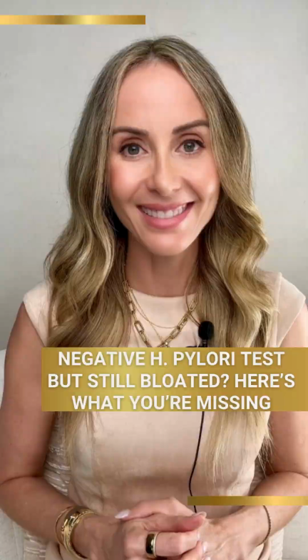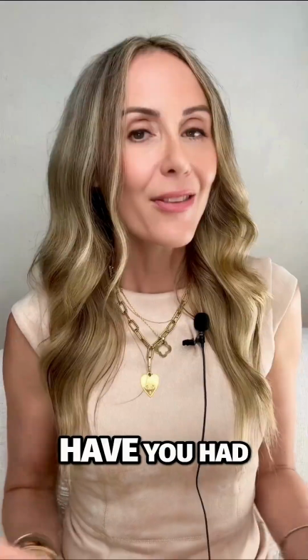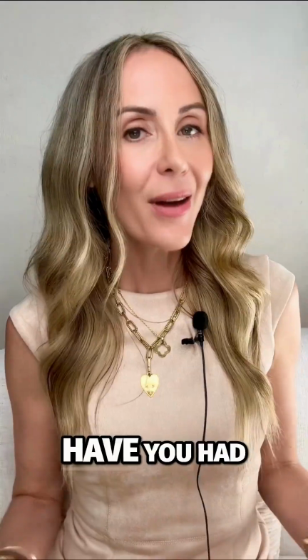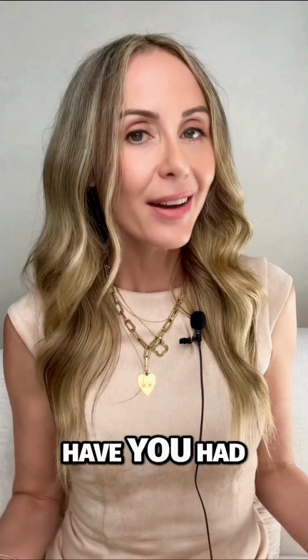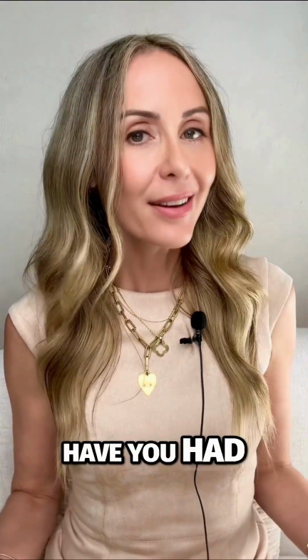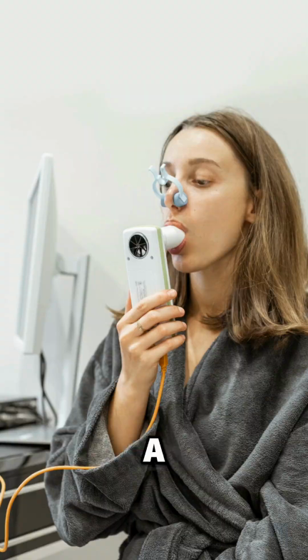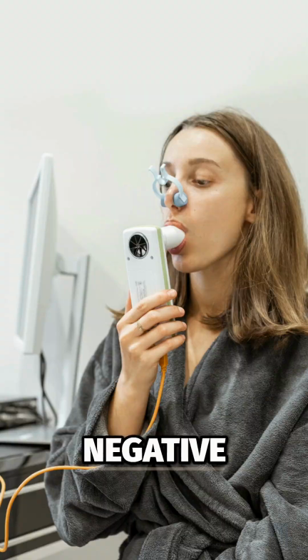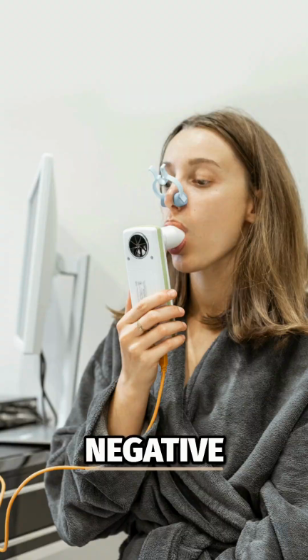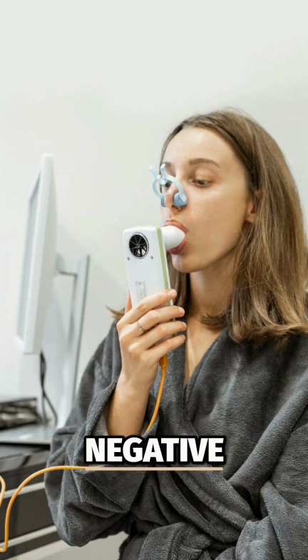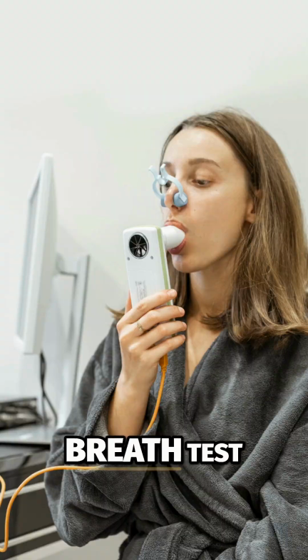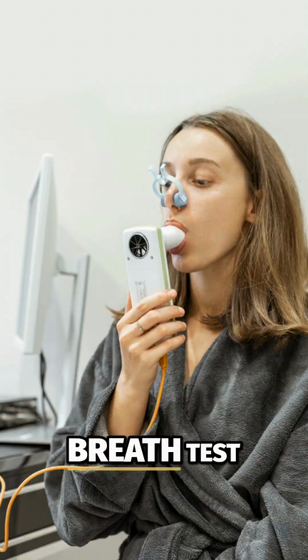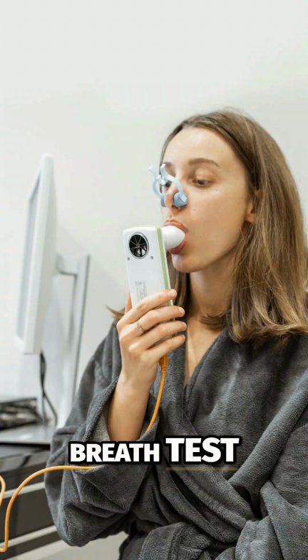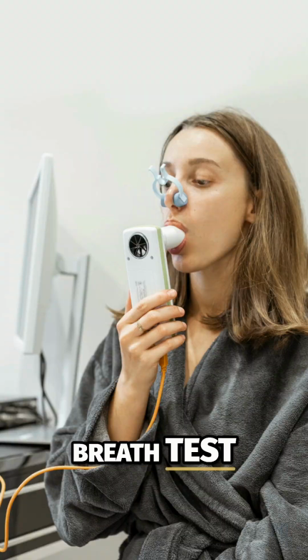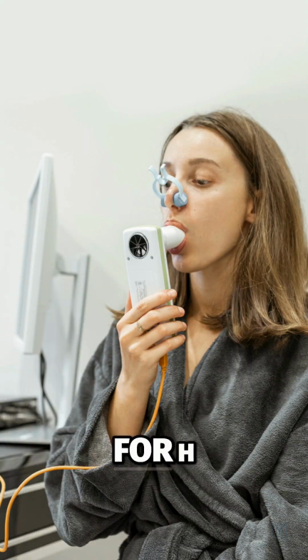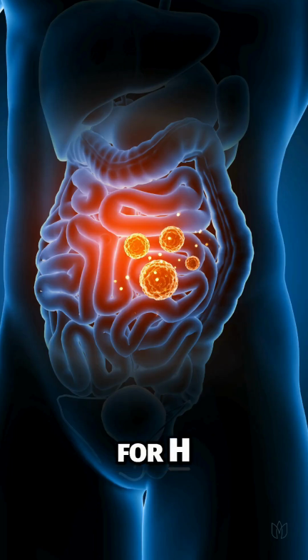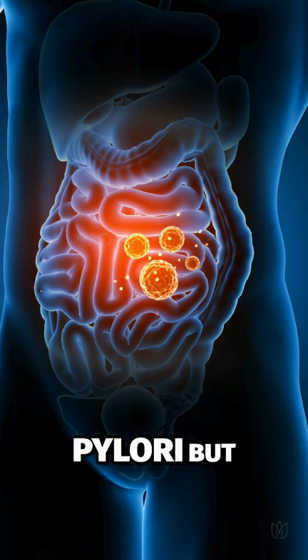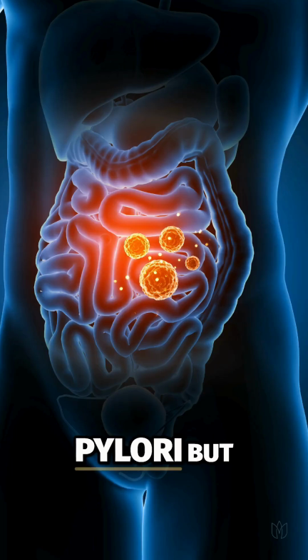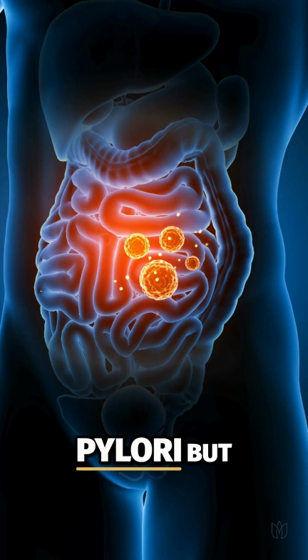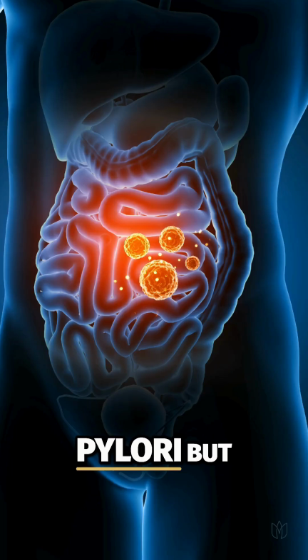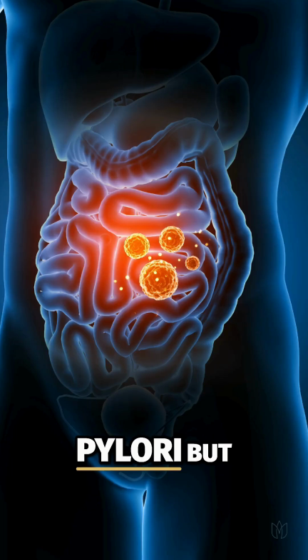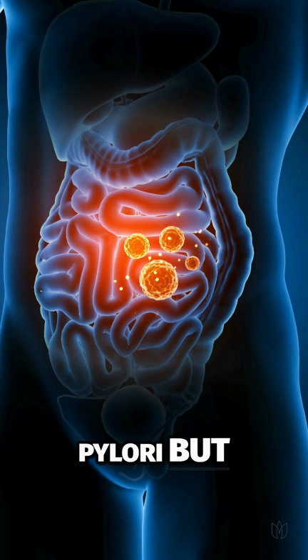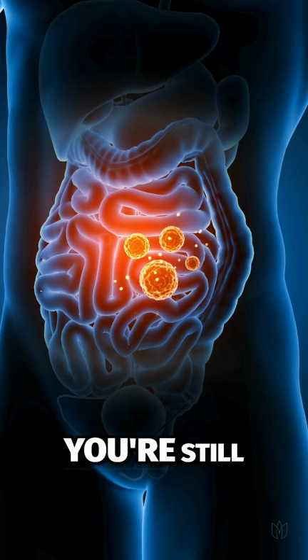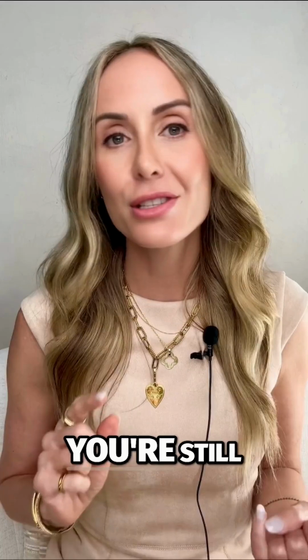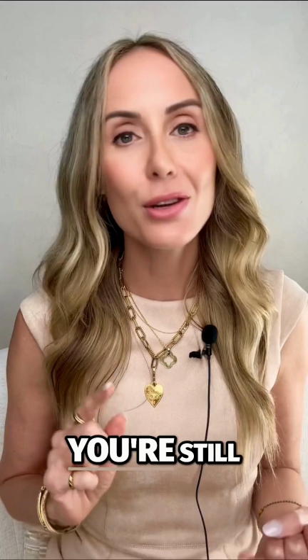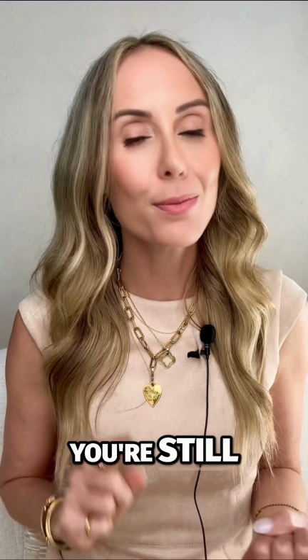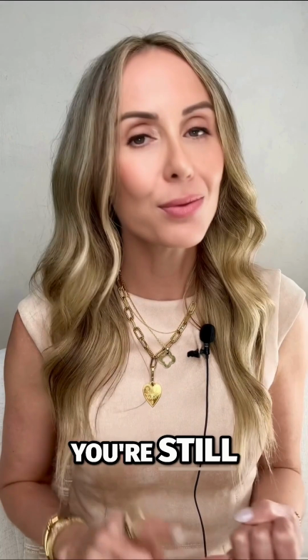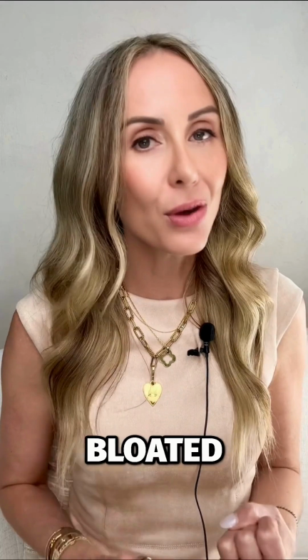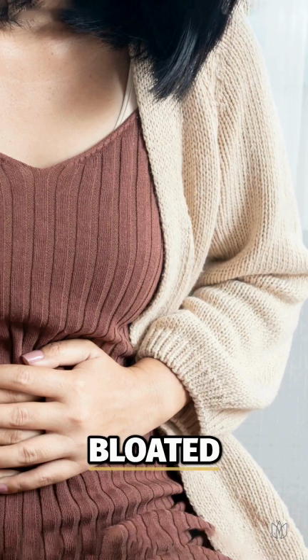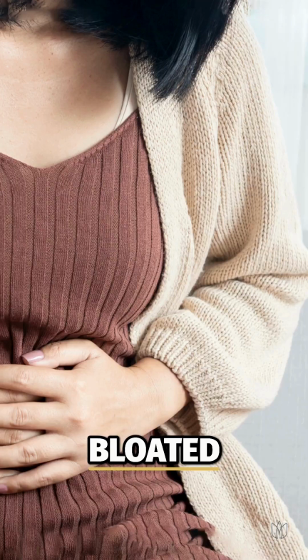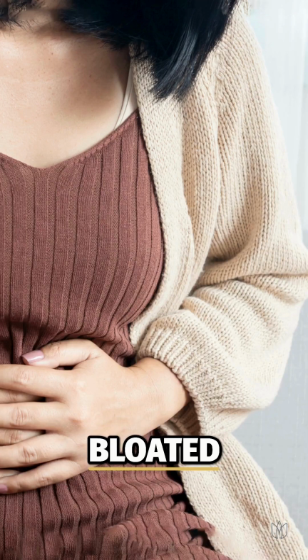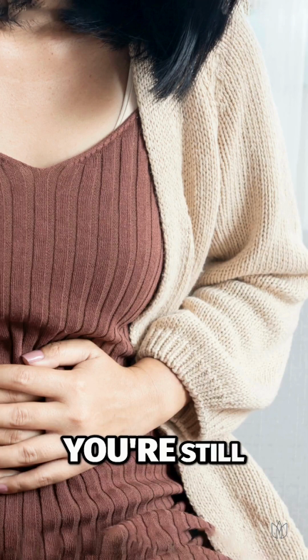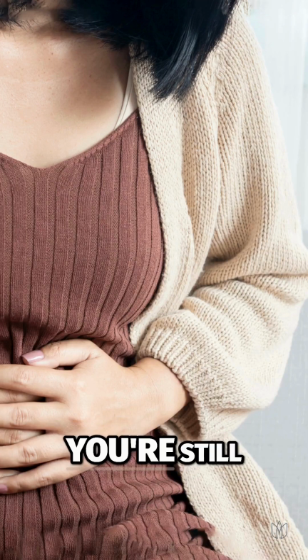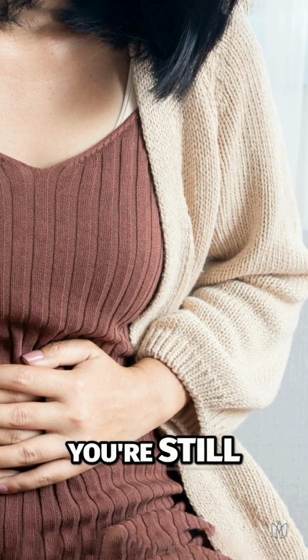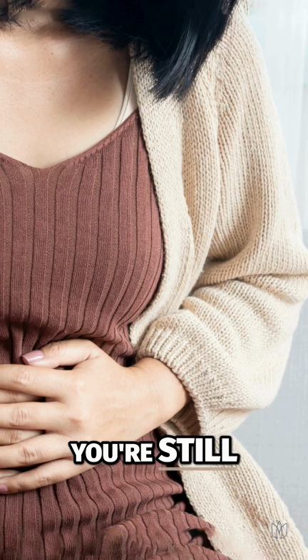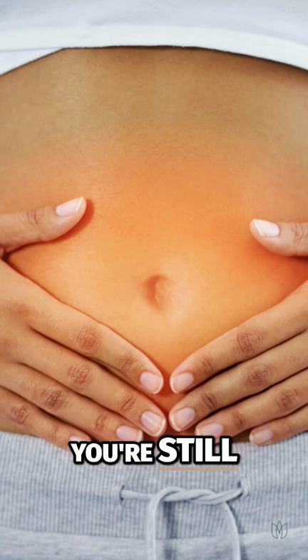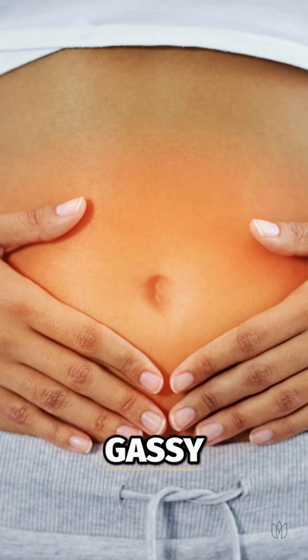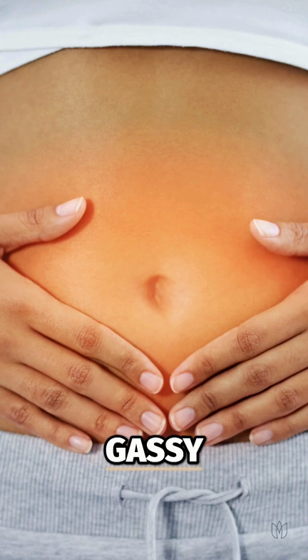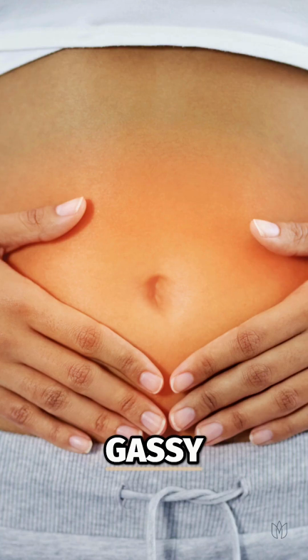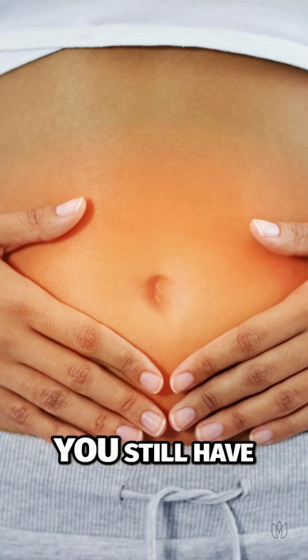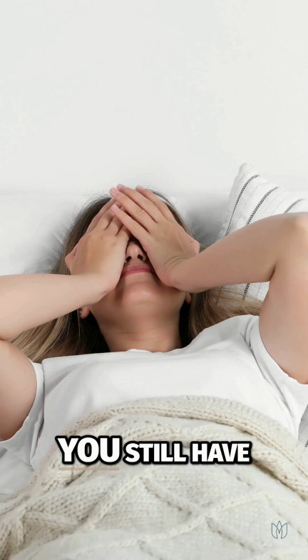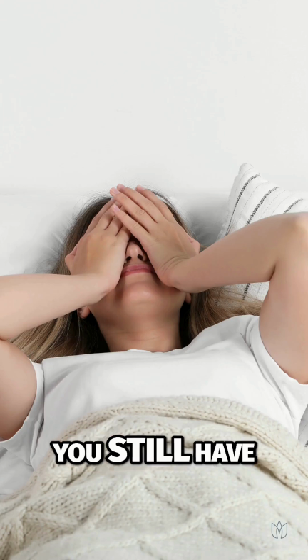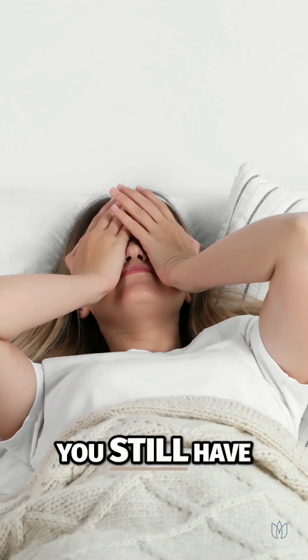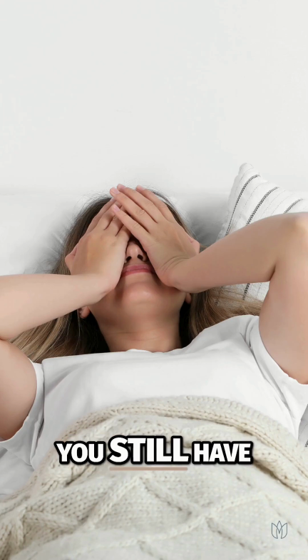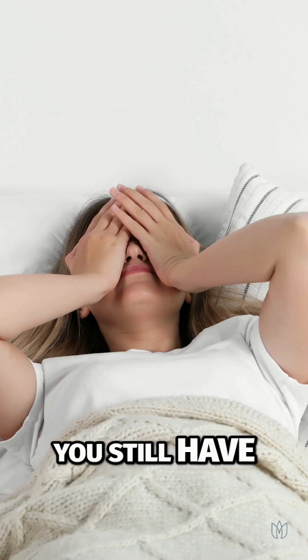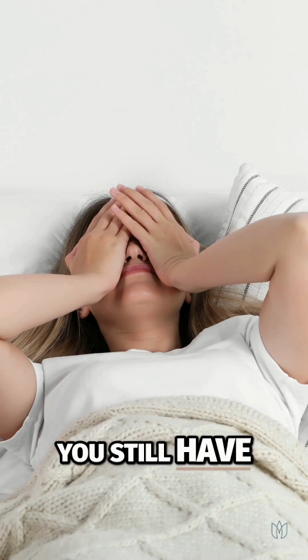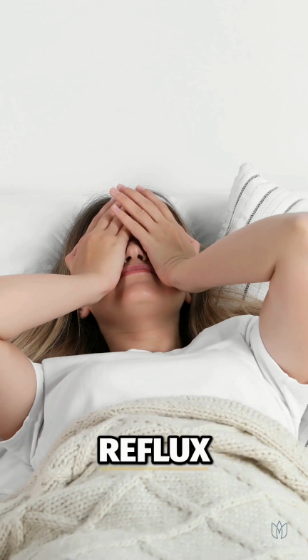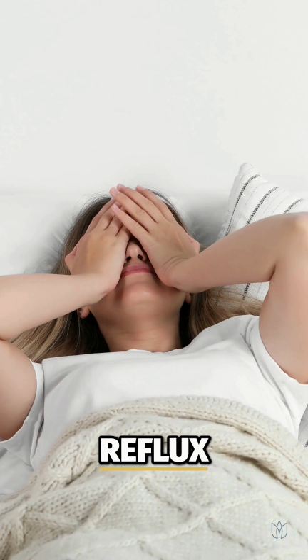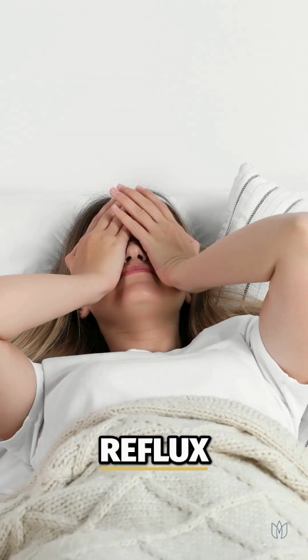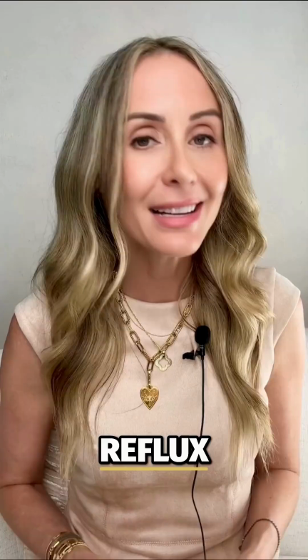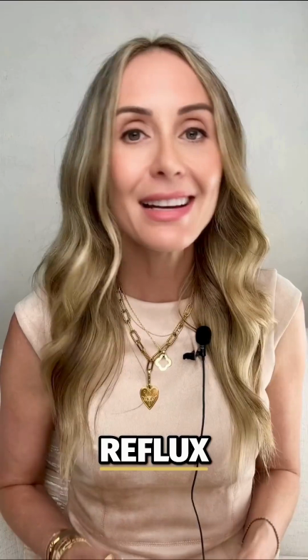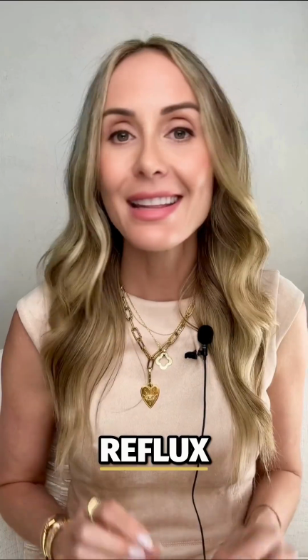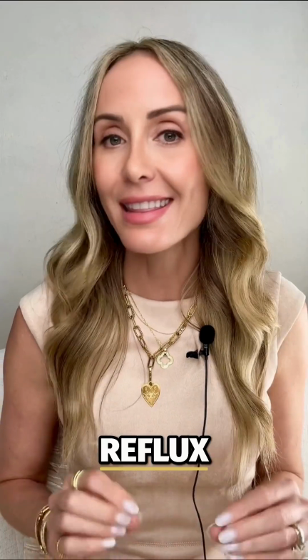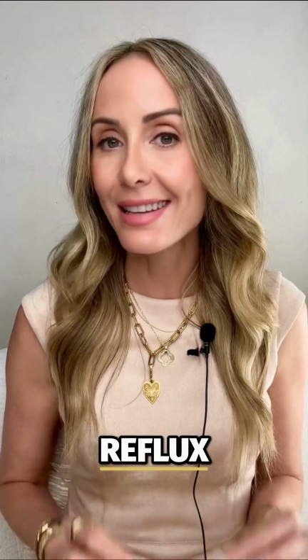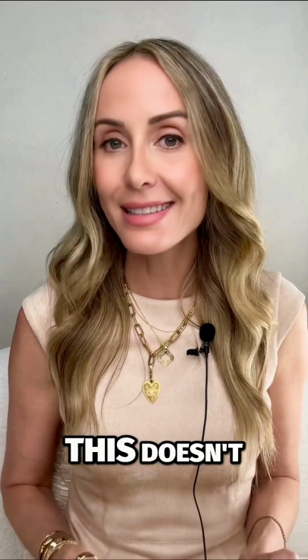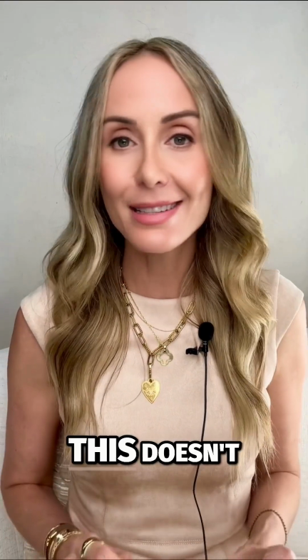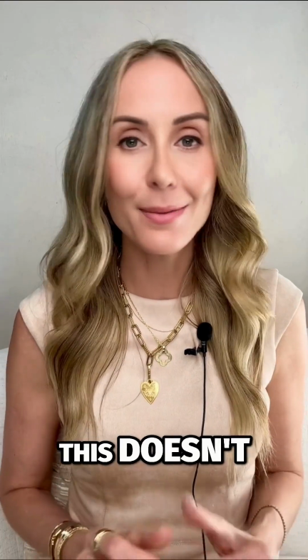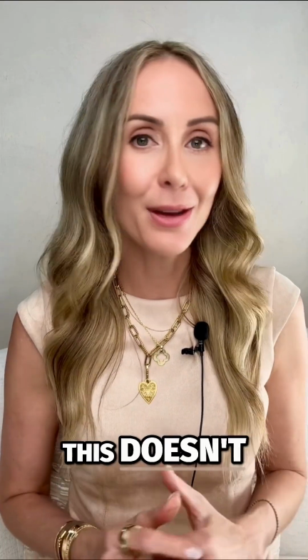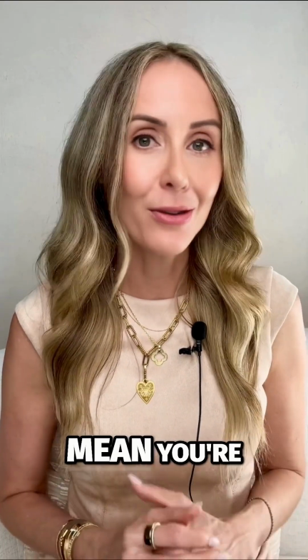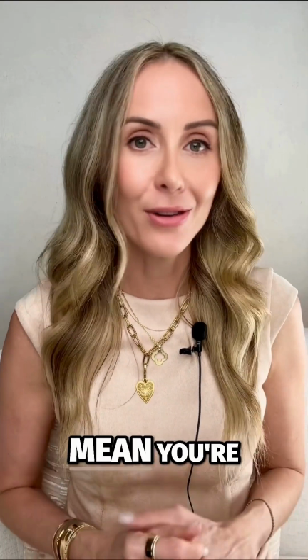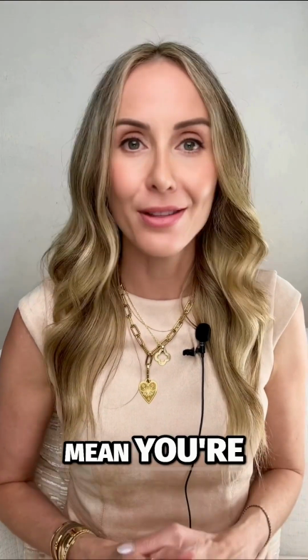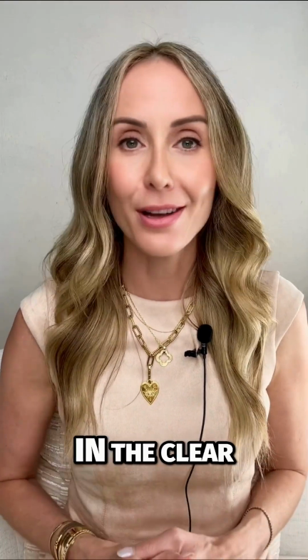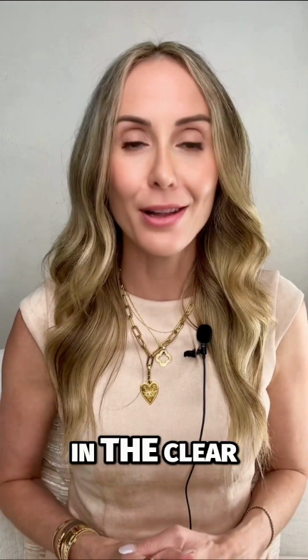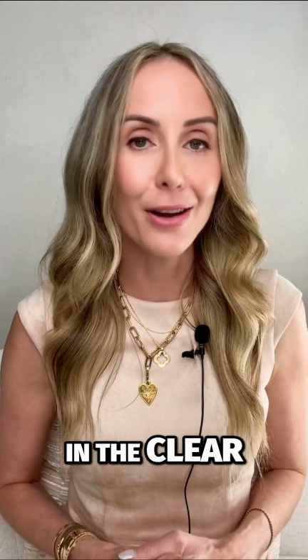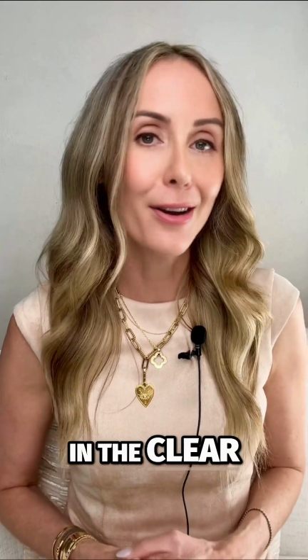Have you had a negative breath test for H. pylori, but you're still bloated, you're still gassy, you still have reflux? This doesn't mean you're in the clear.